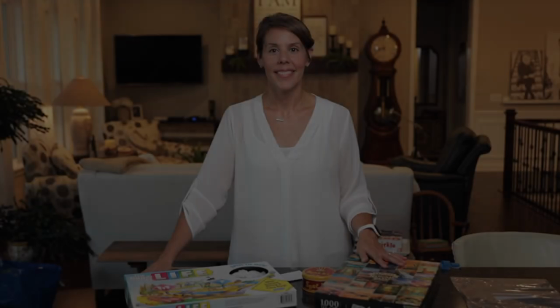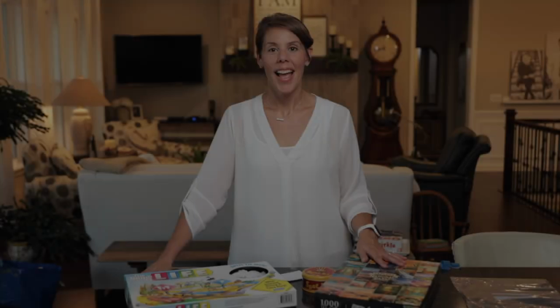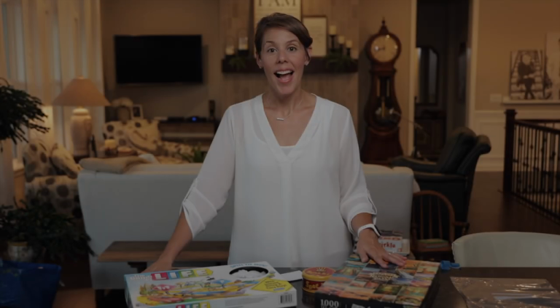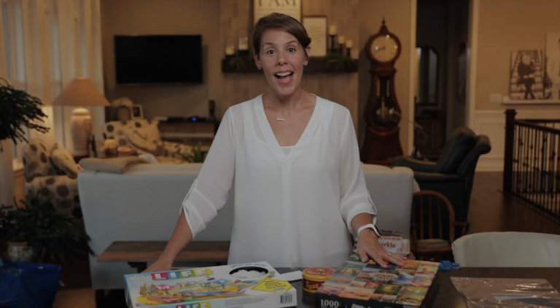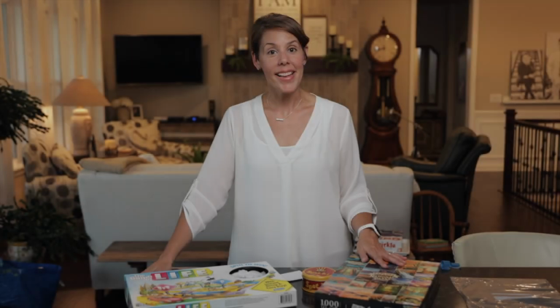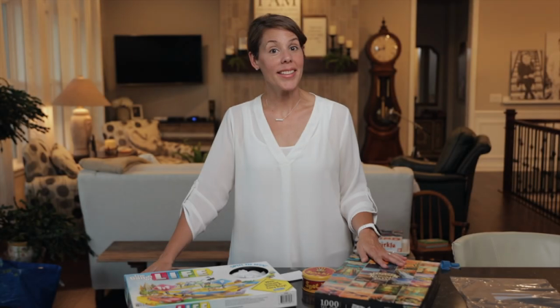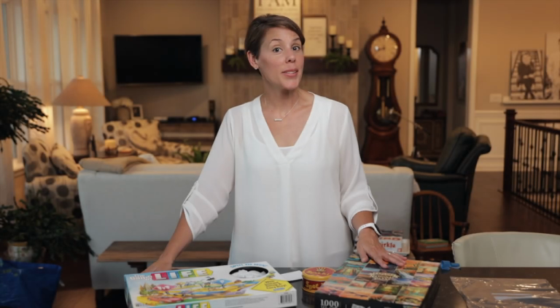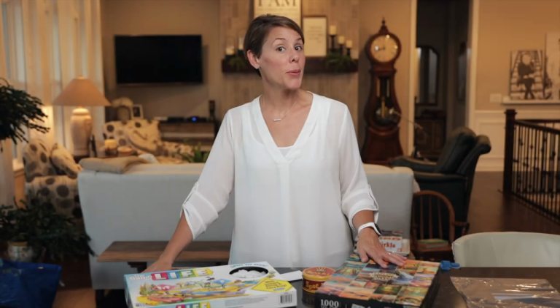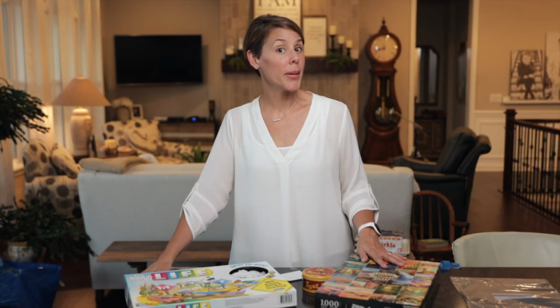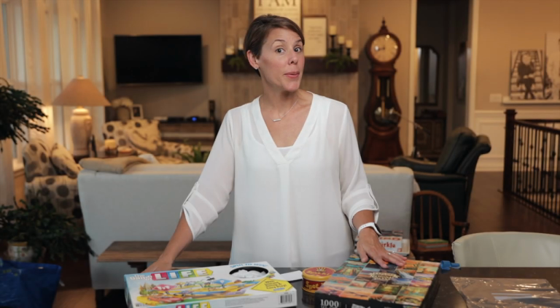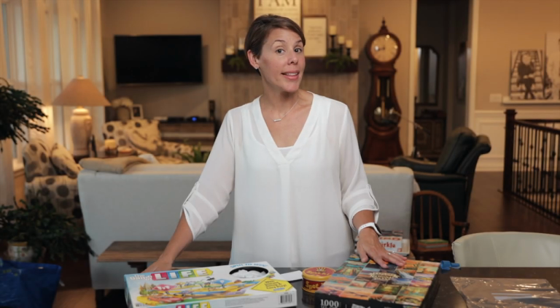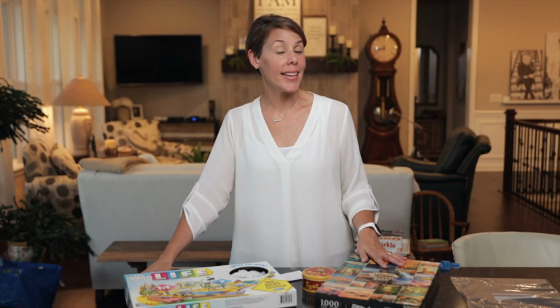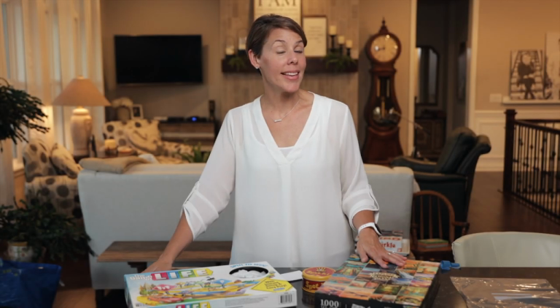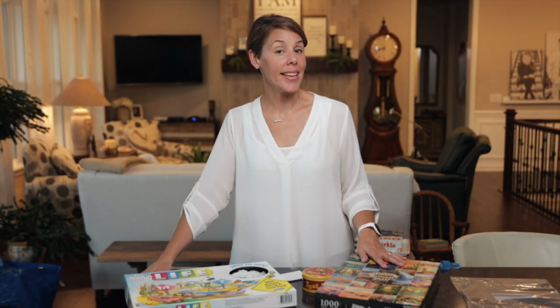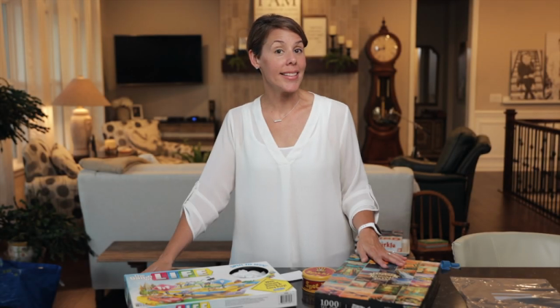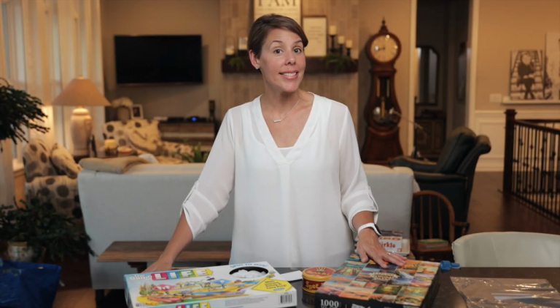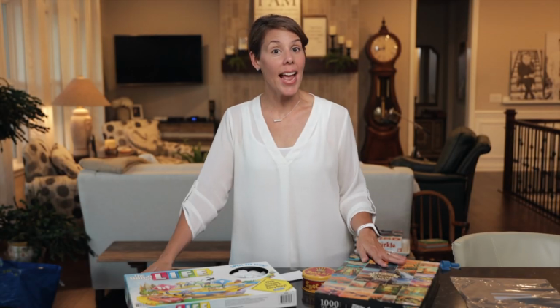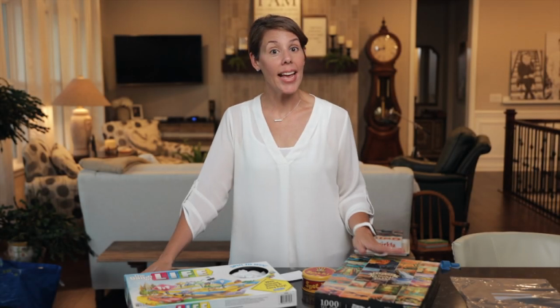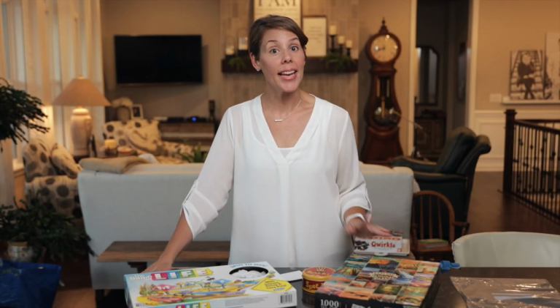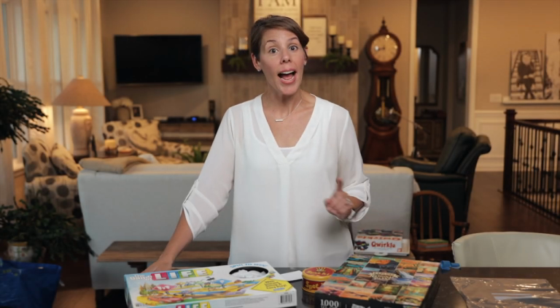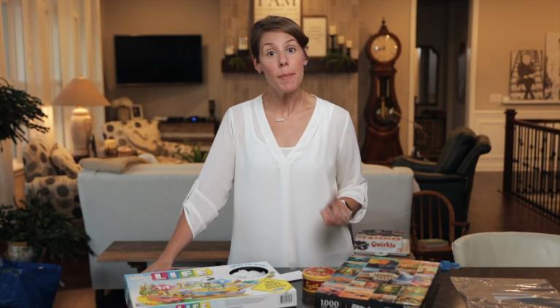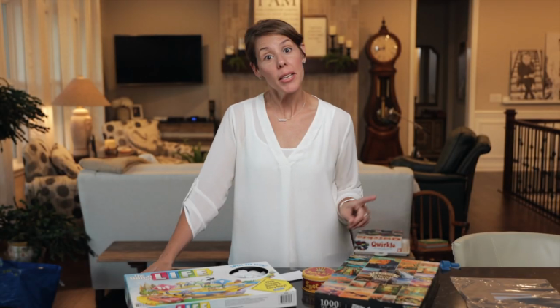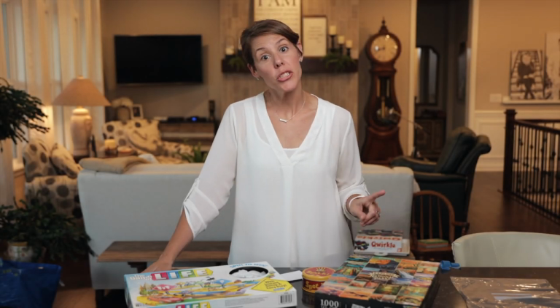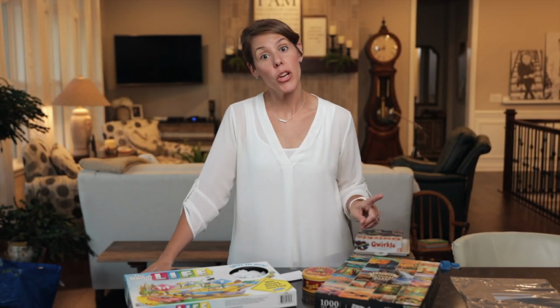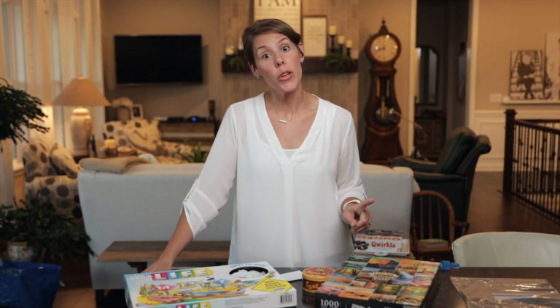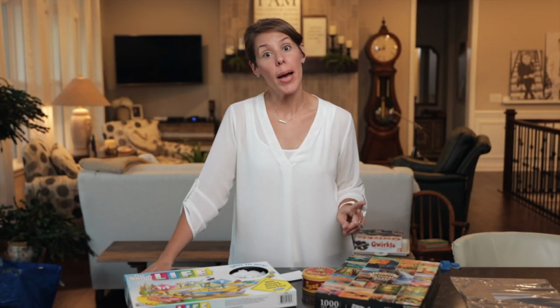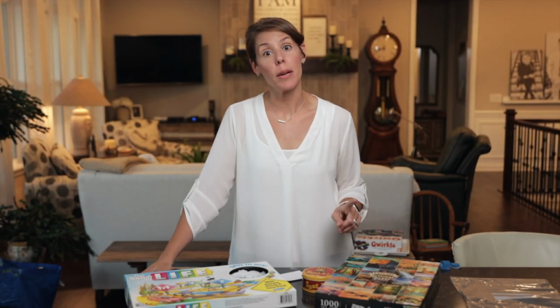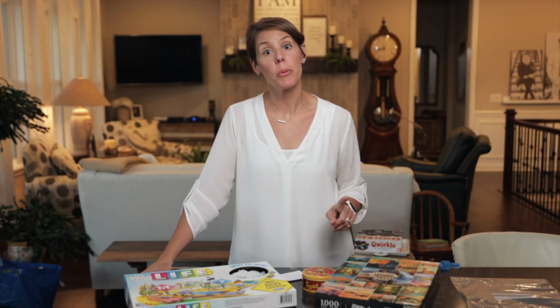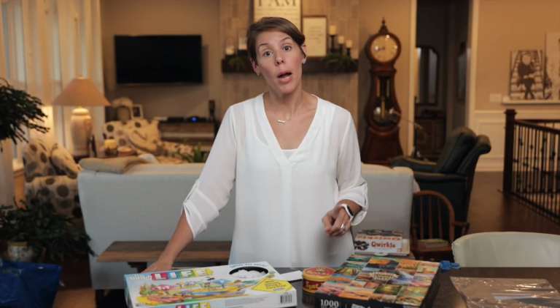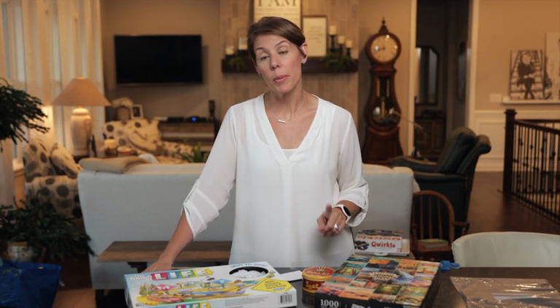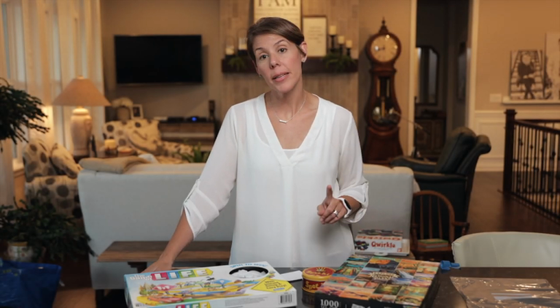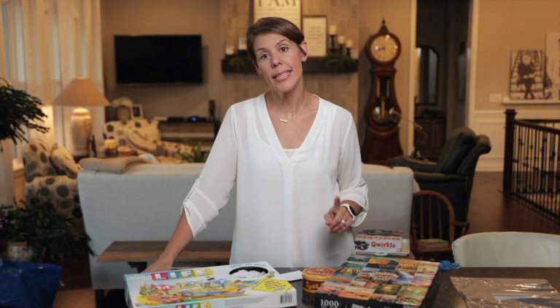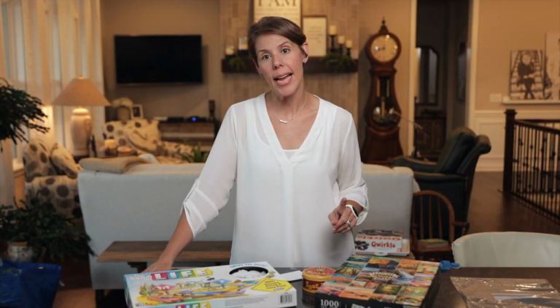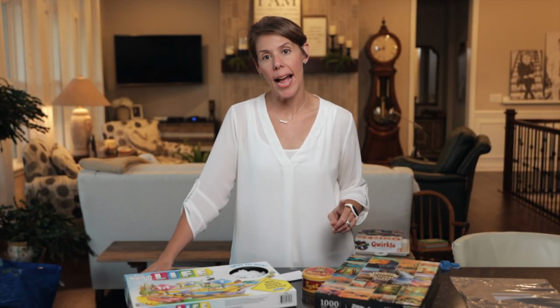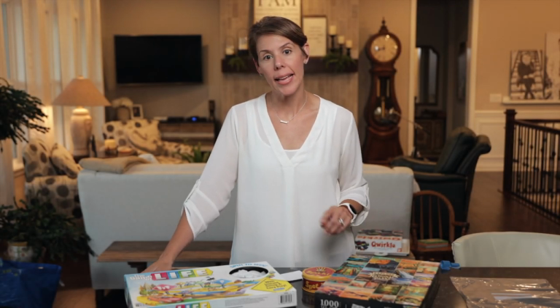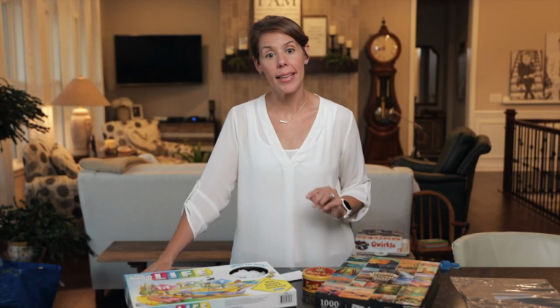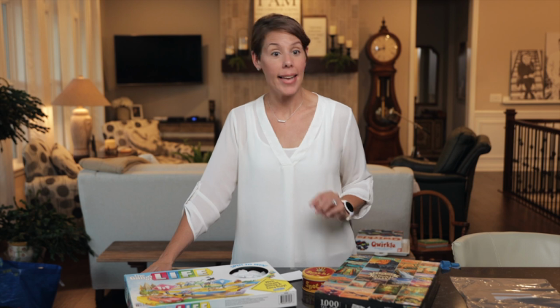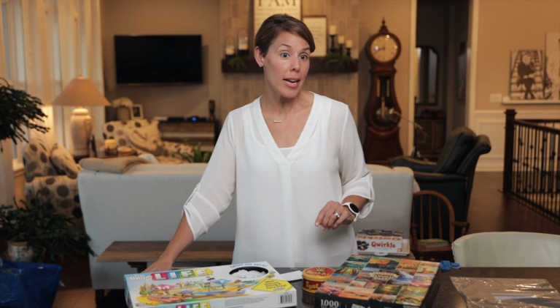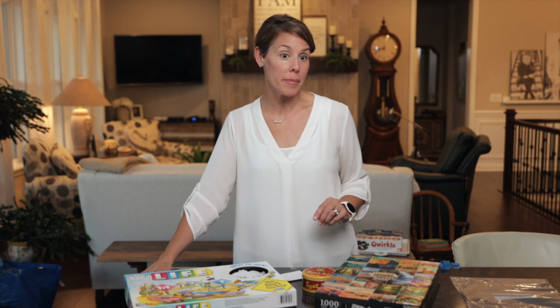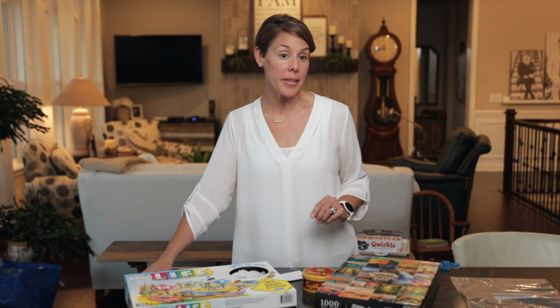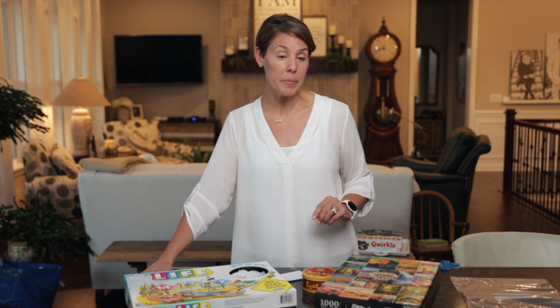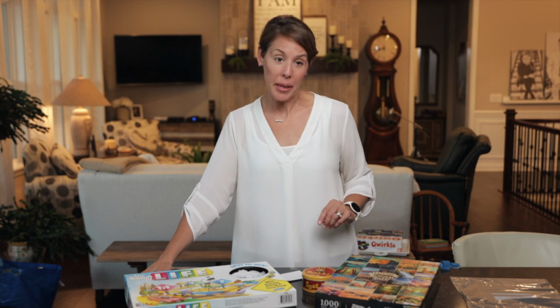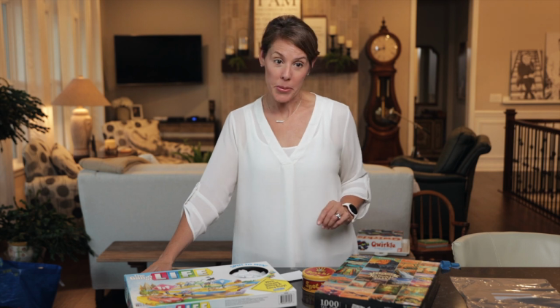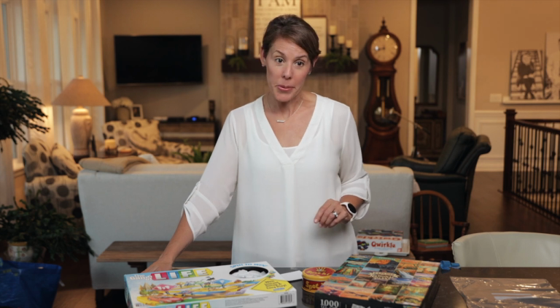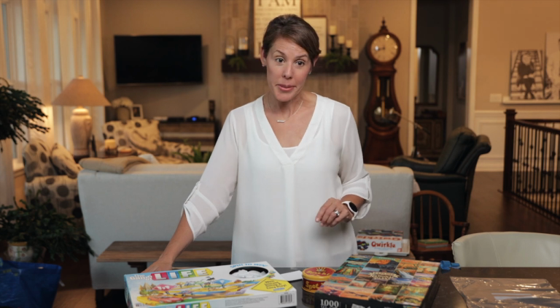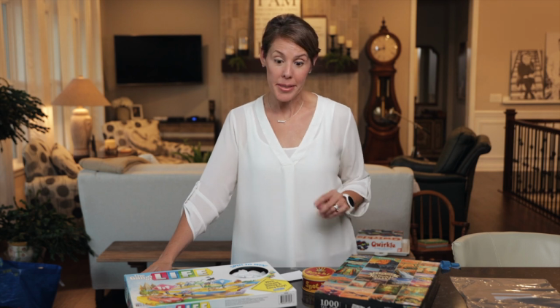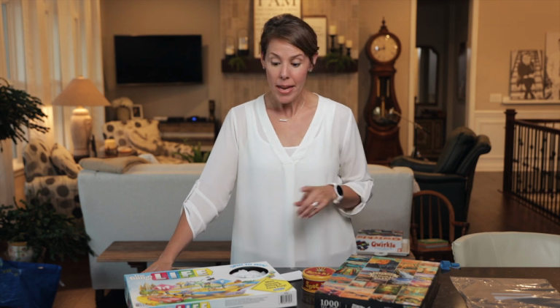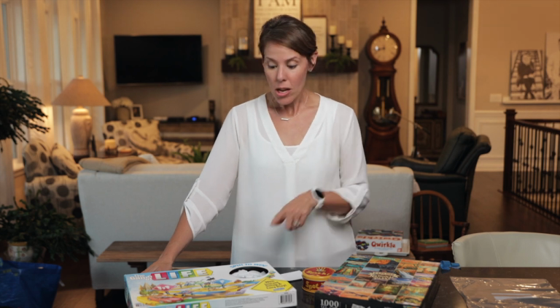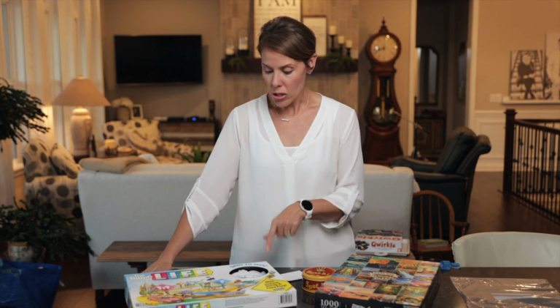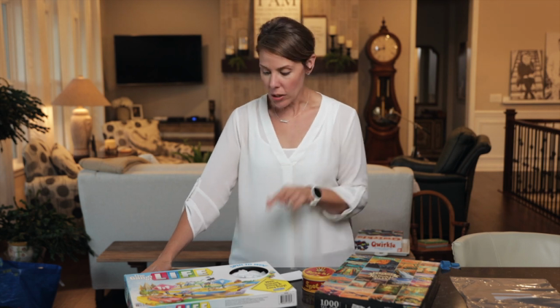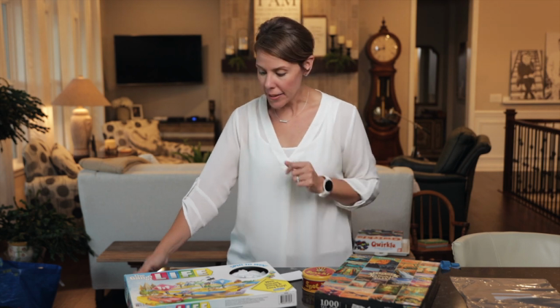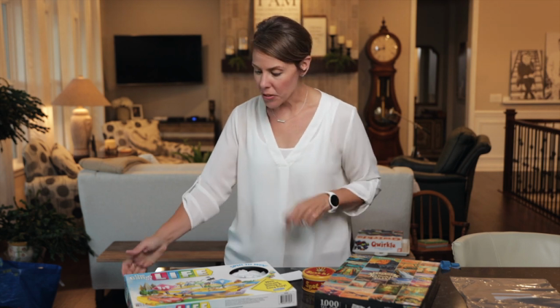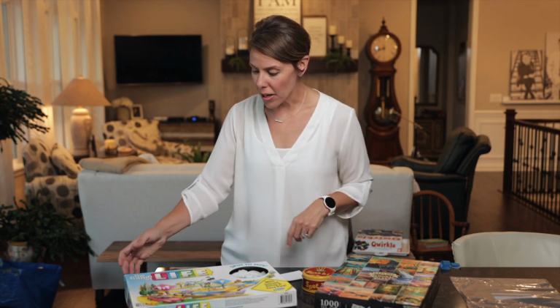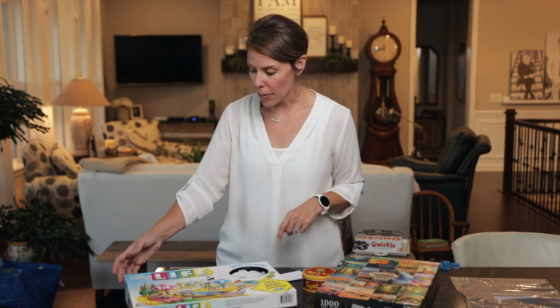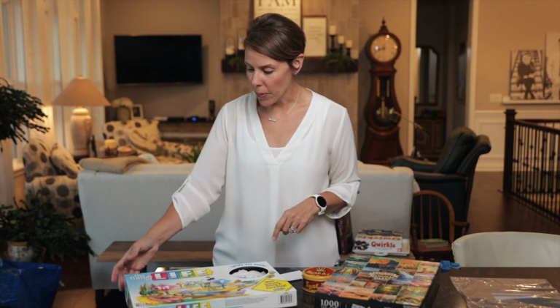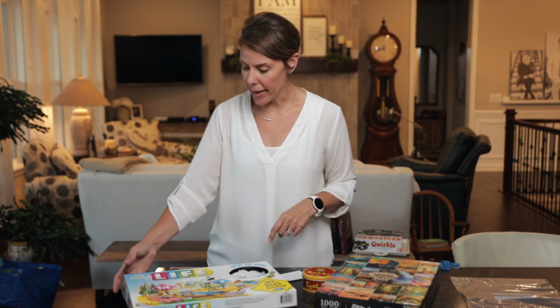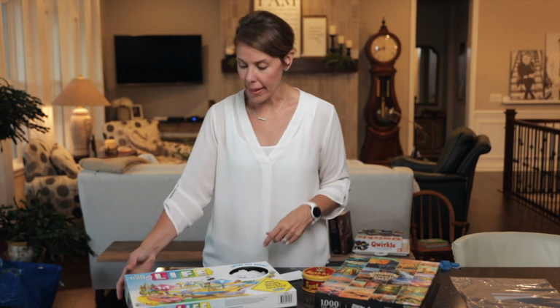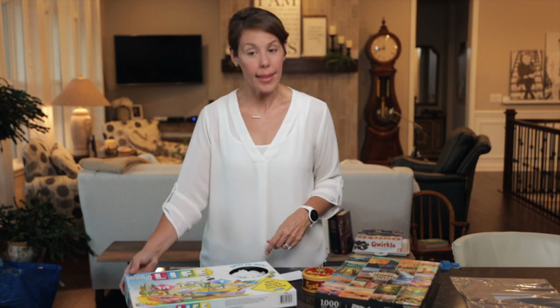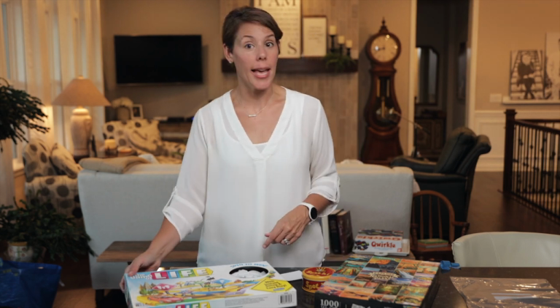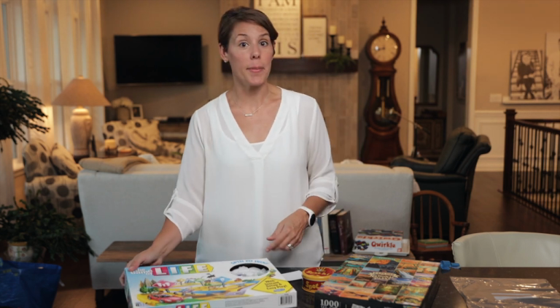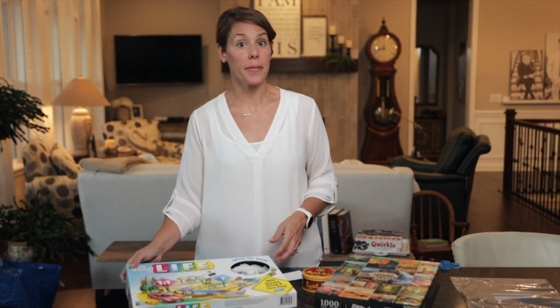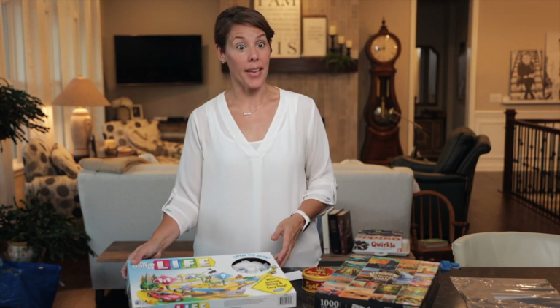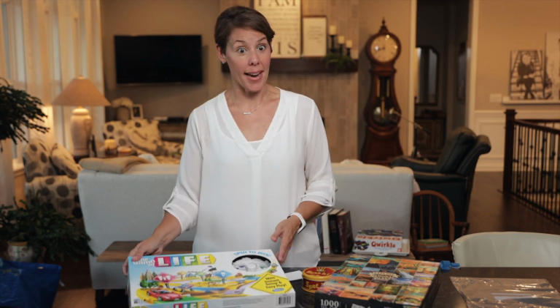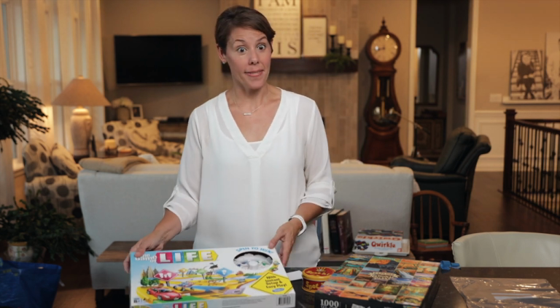Hi, it's Lori with IndieKids and I'm going to show you how to properly tag games and puzzles. So let's start with the Game of Life.